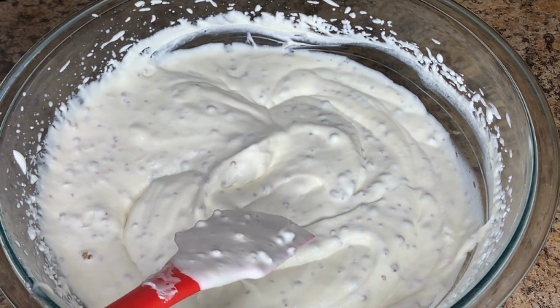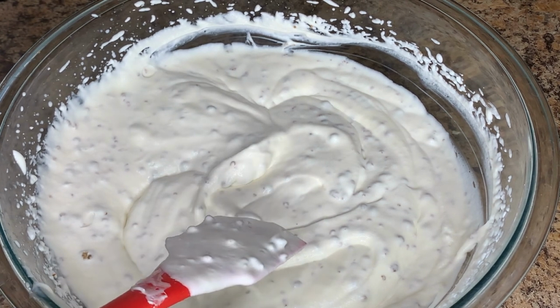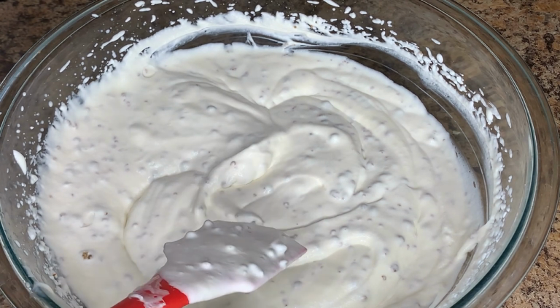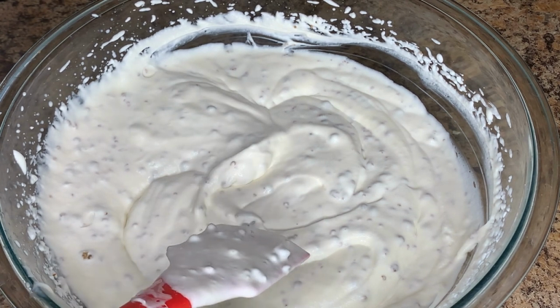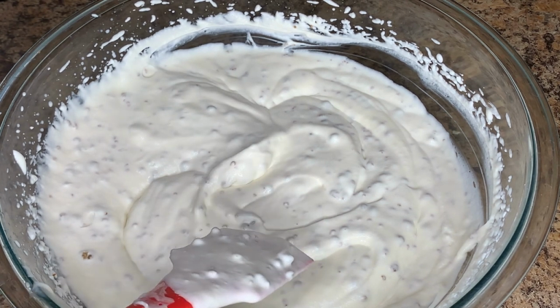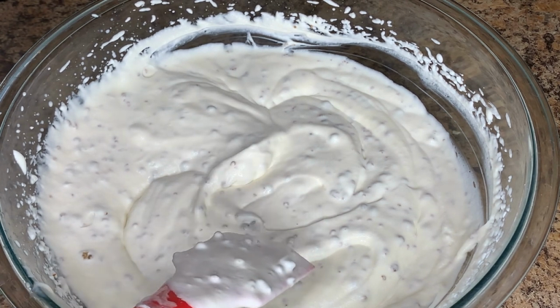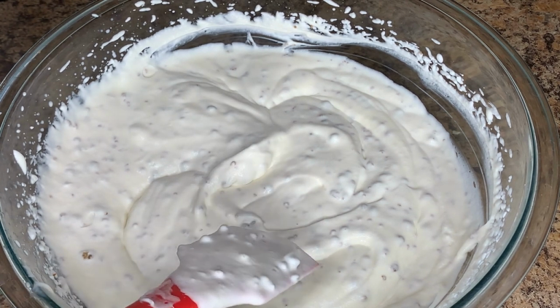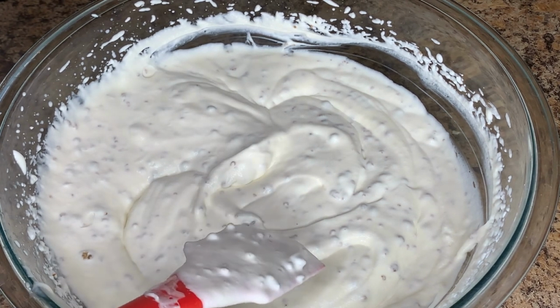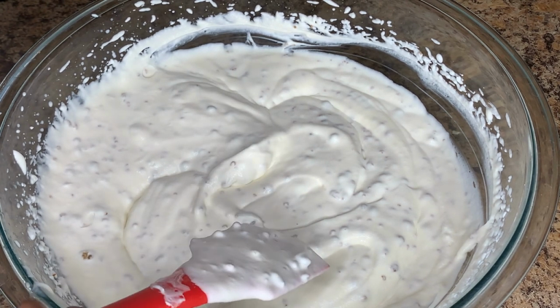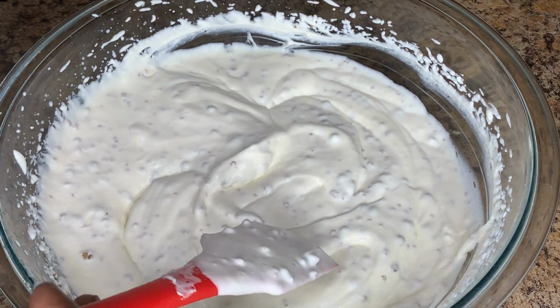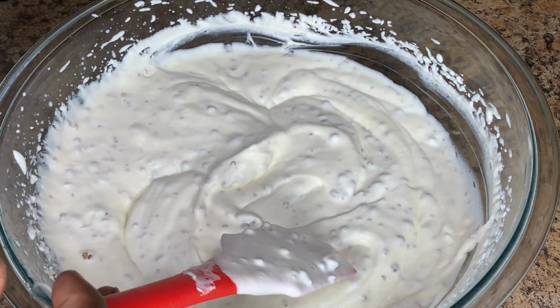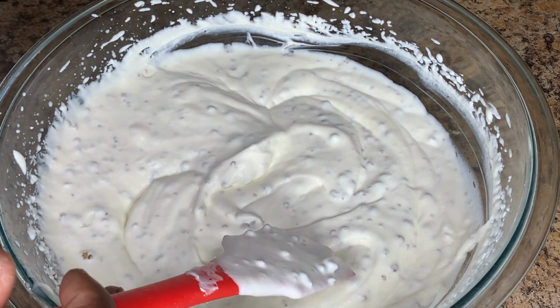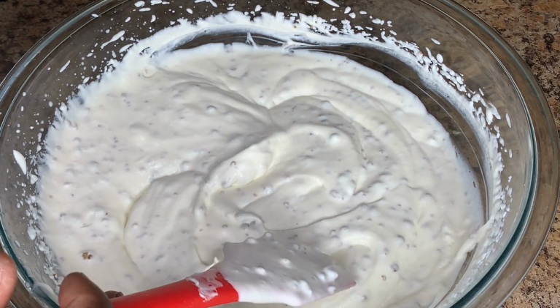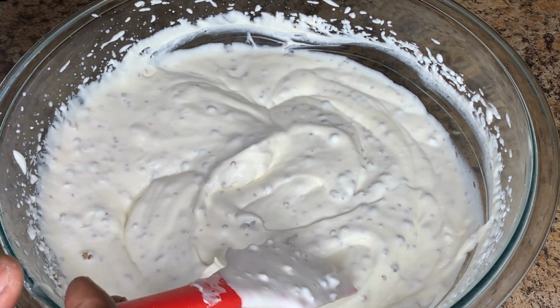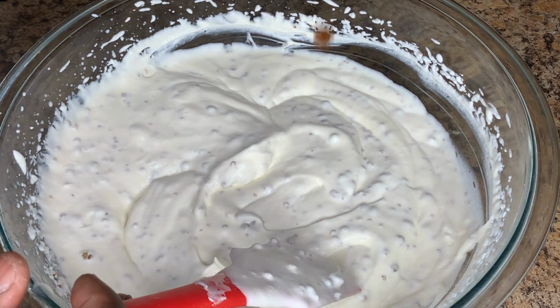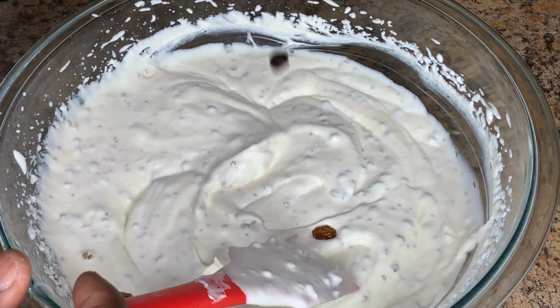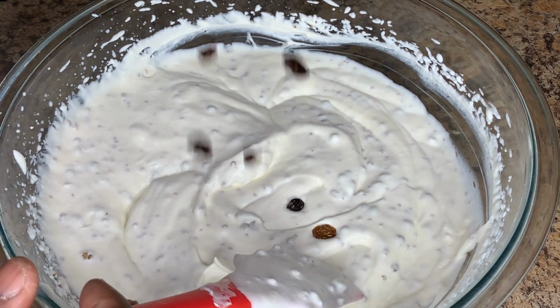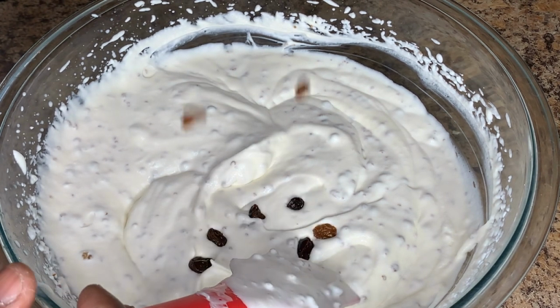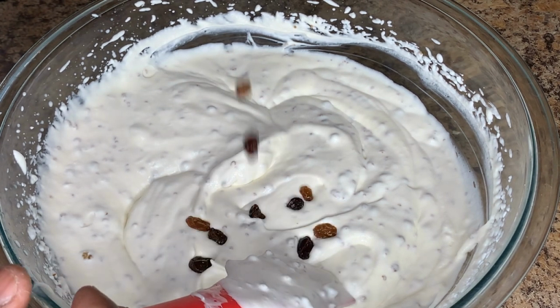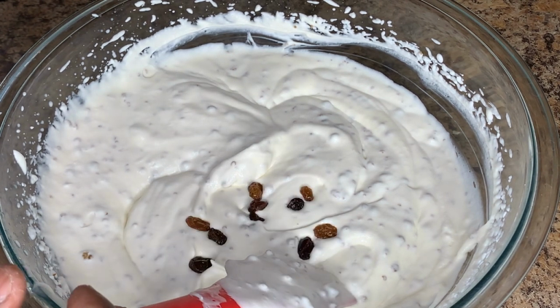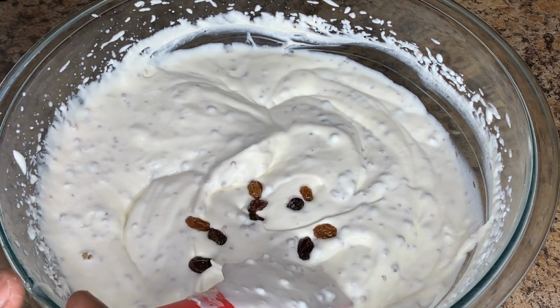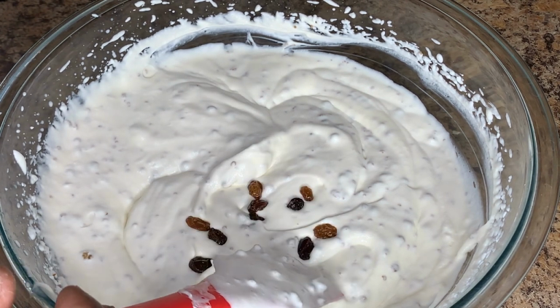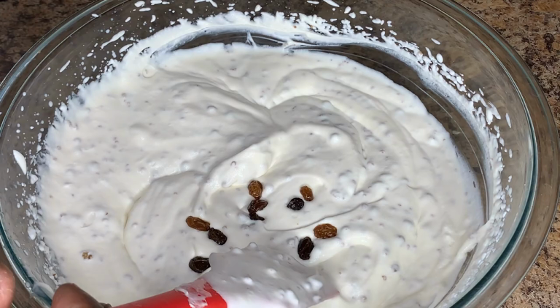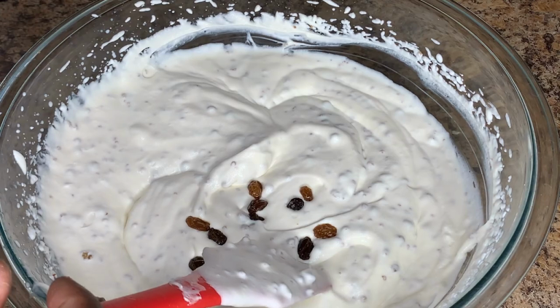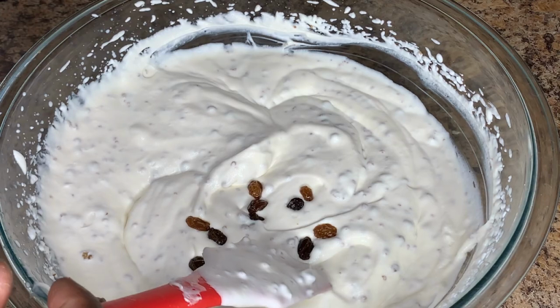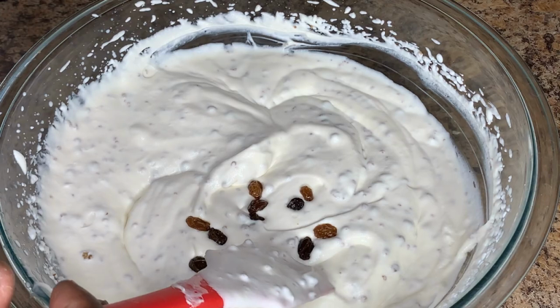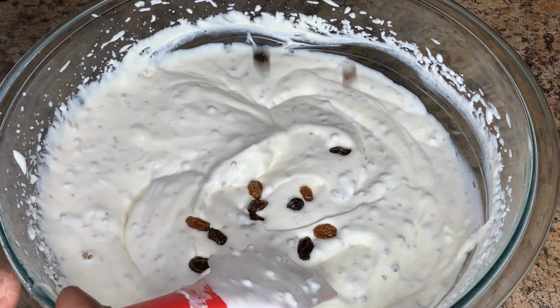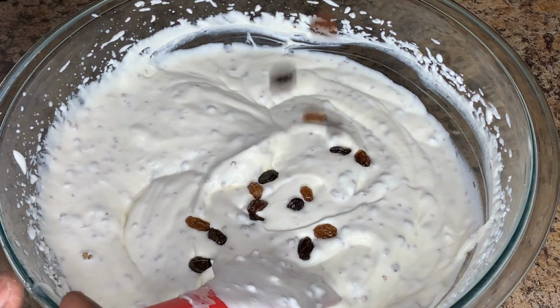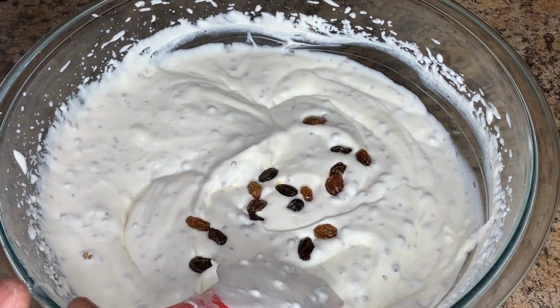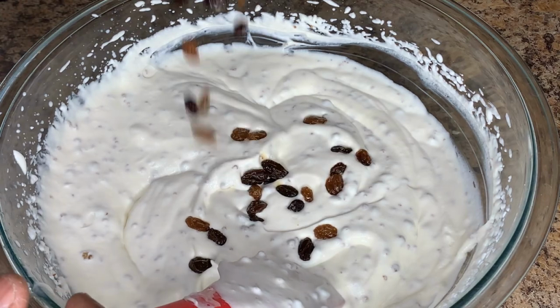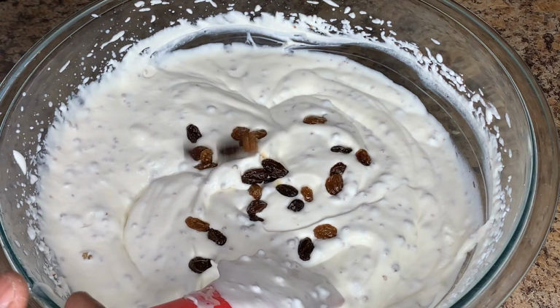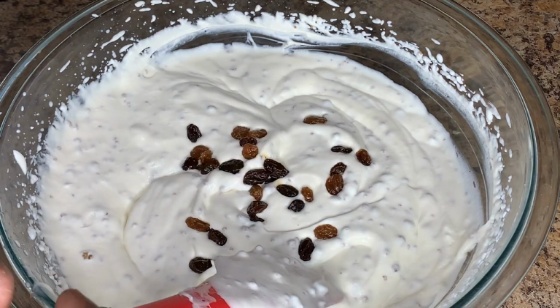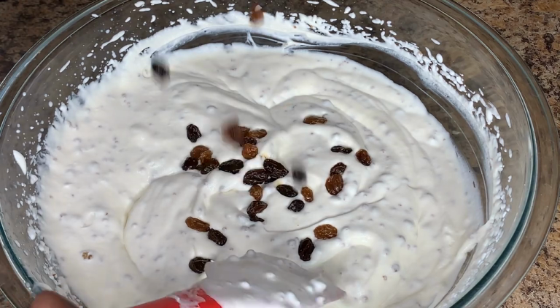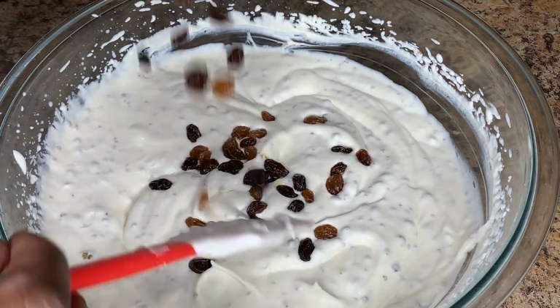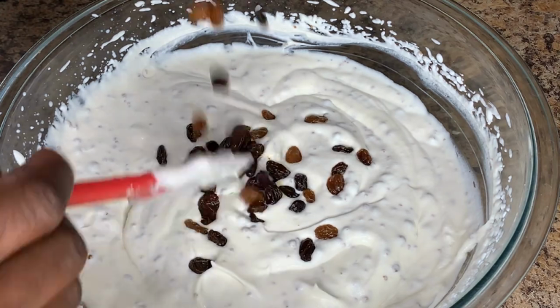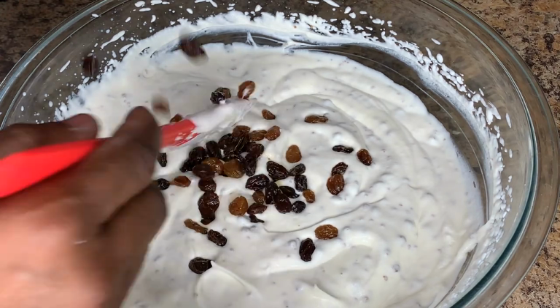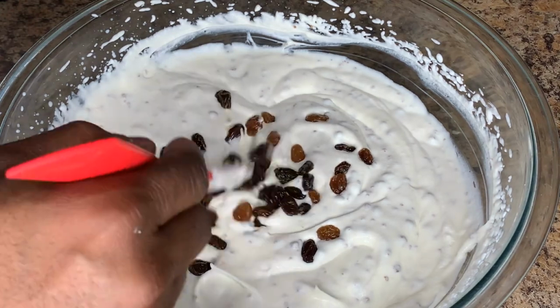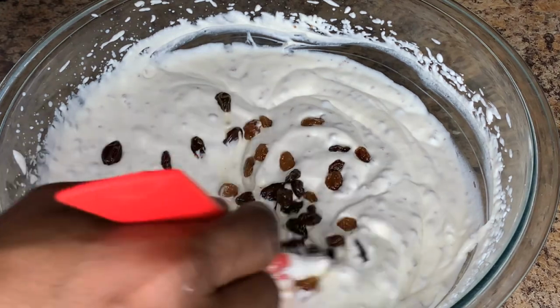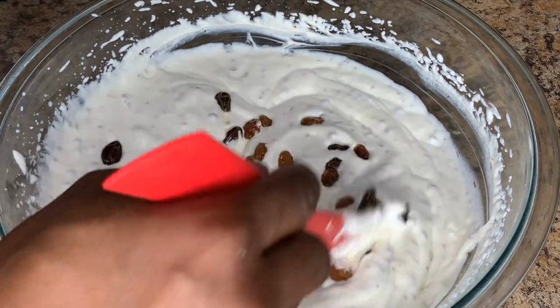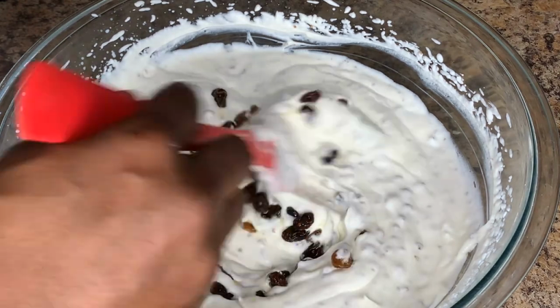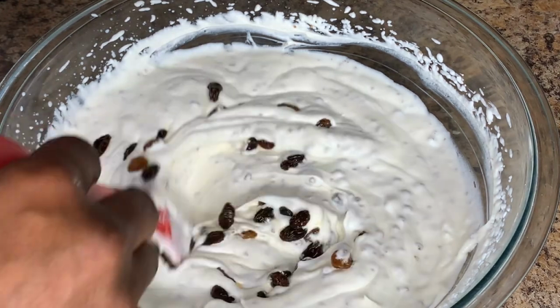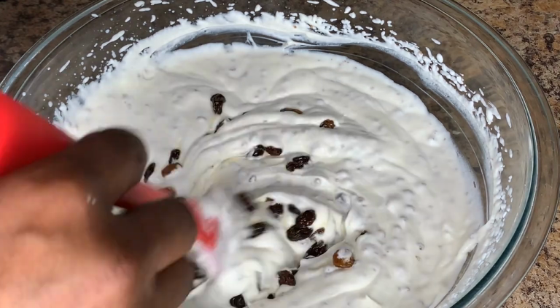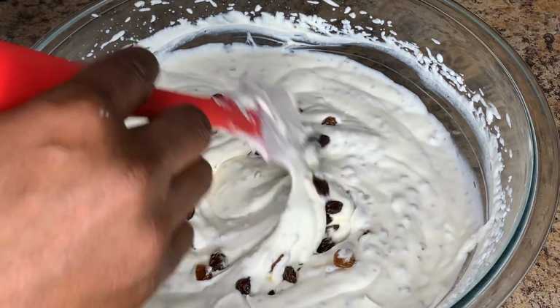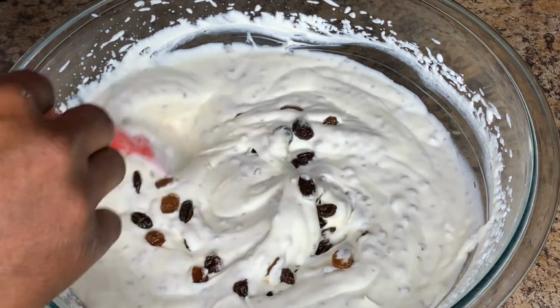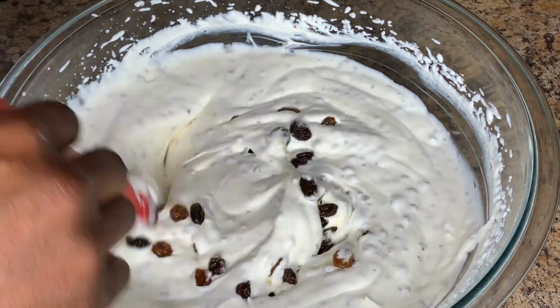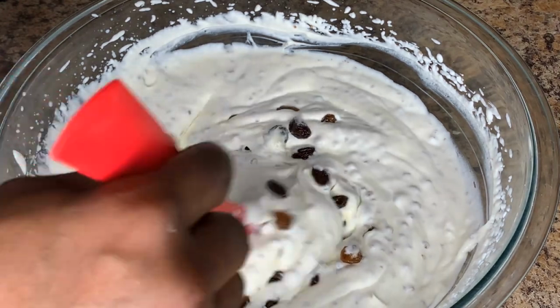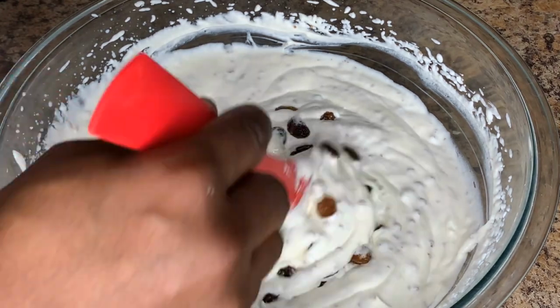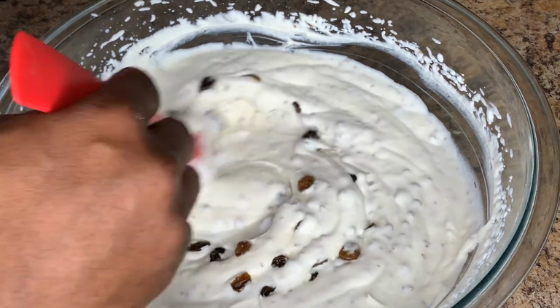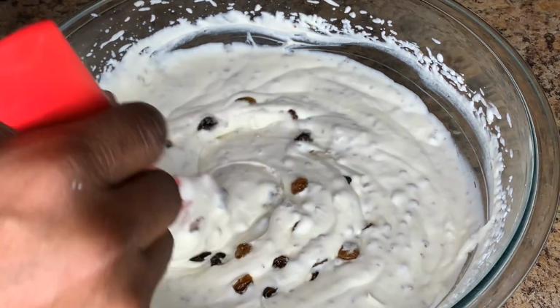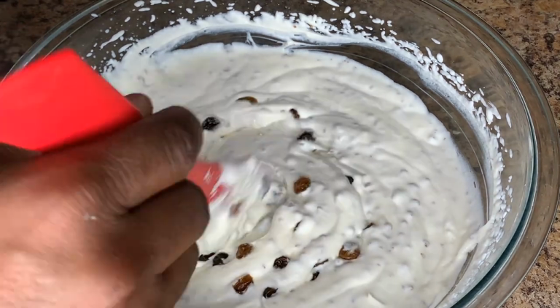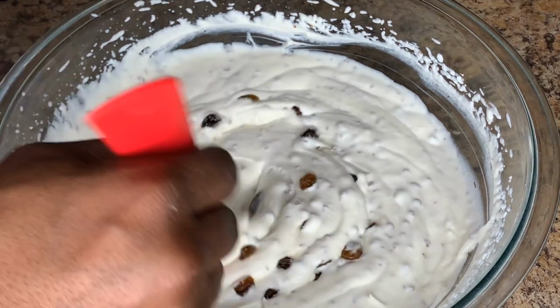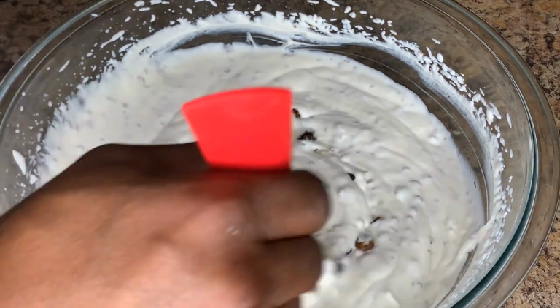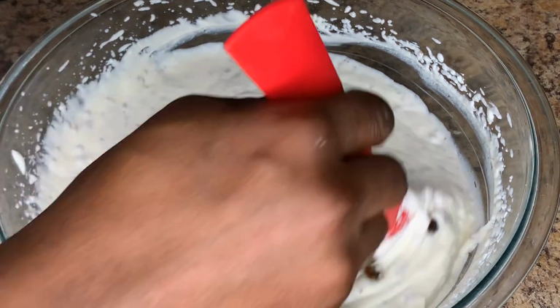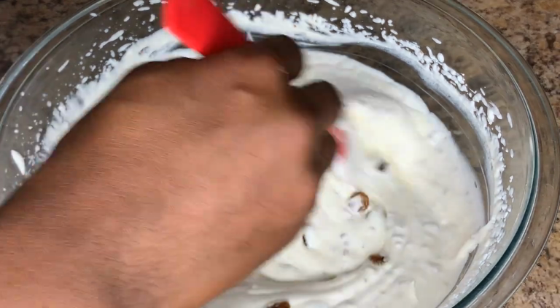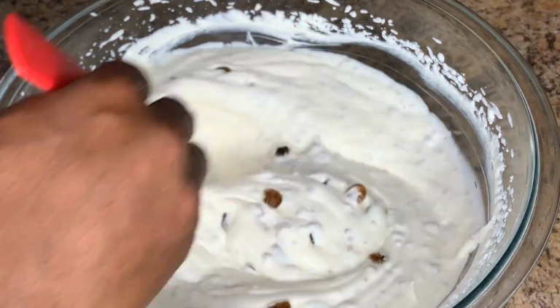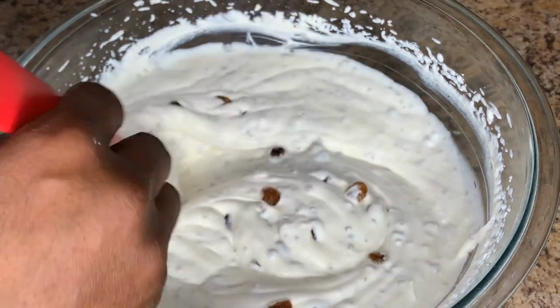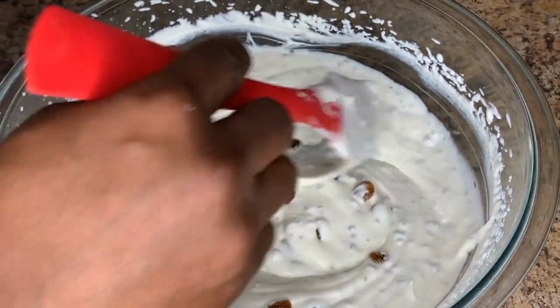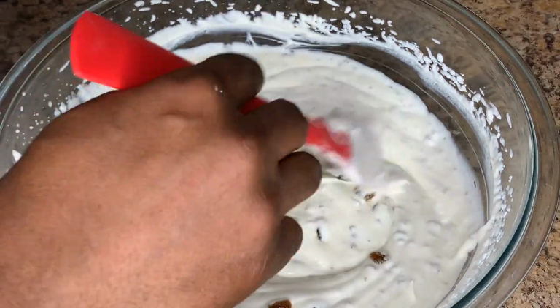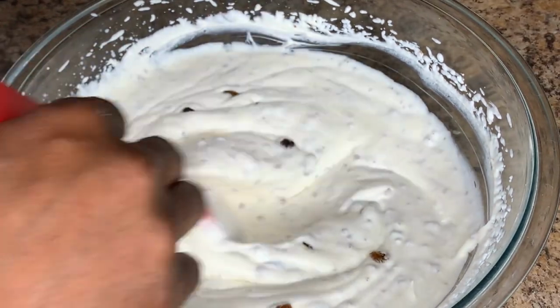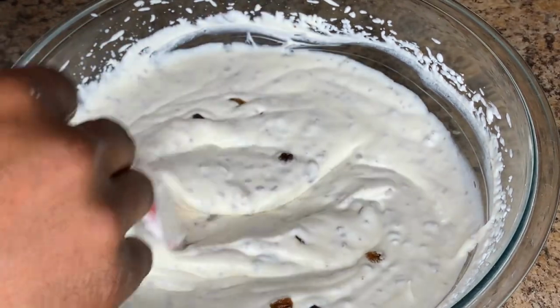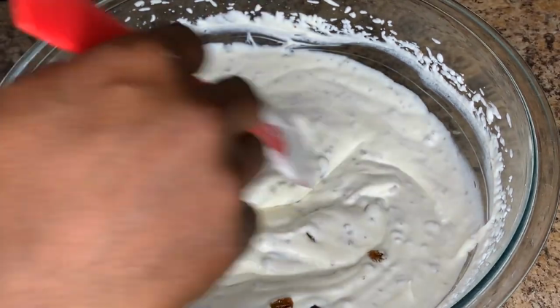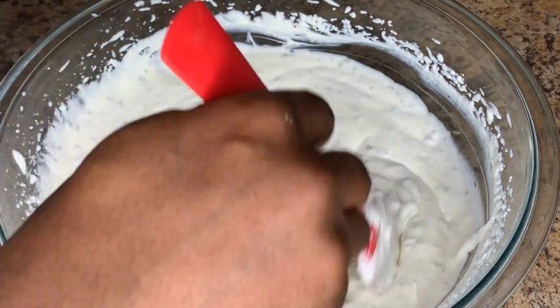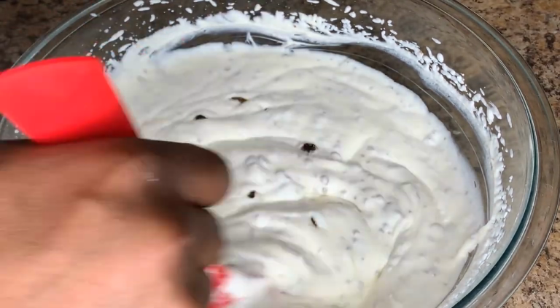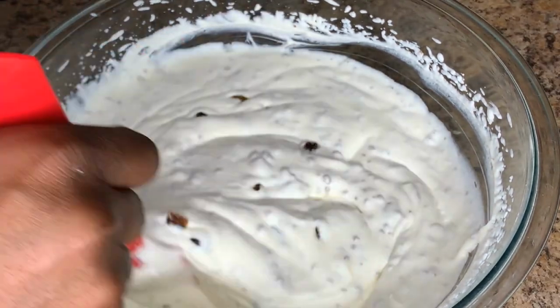Now I'm going to add our rum raisins — raisins that have been soaked in rum — and add that to the mix as well.